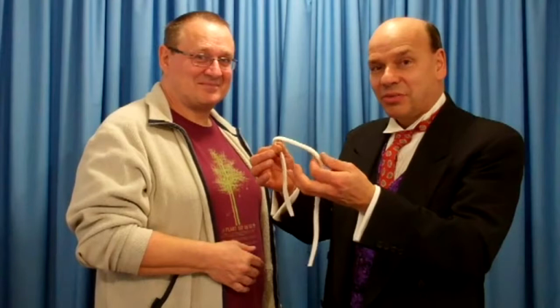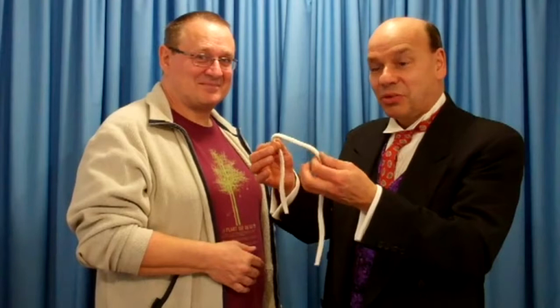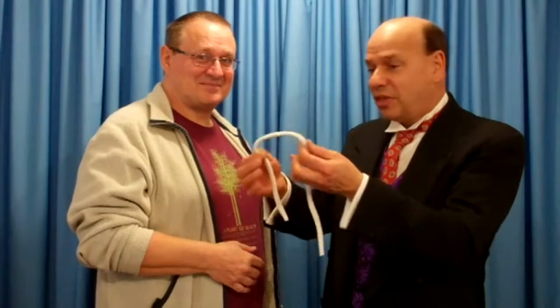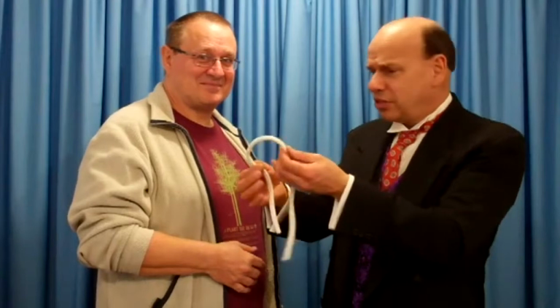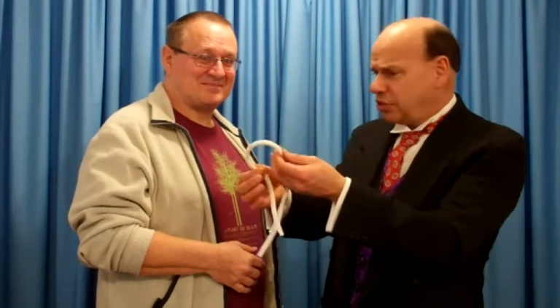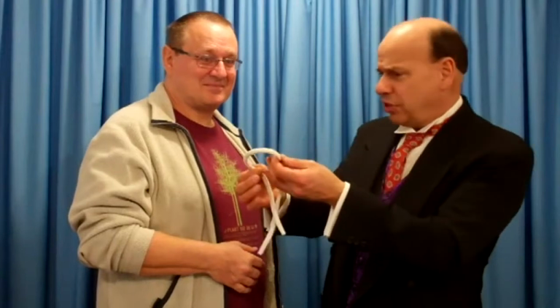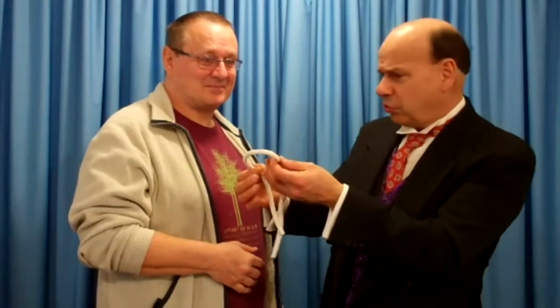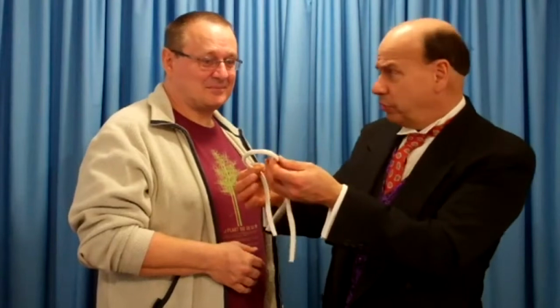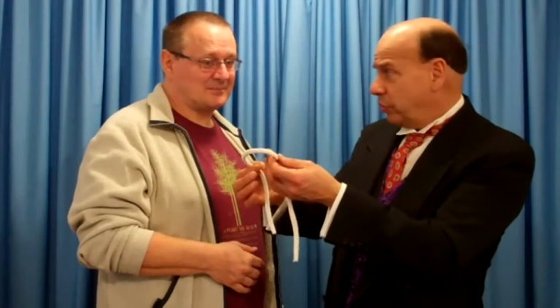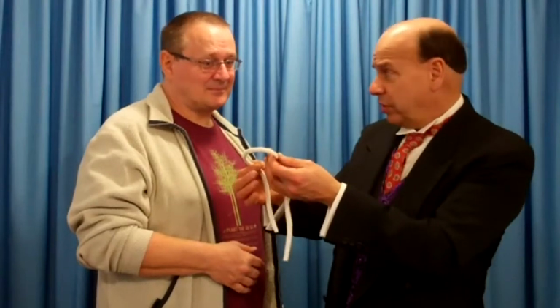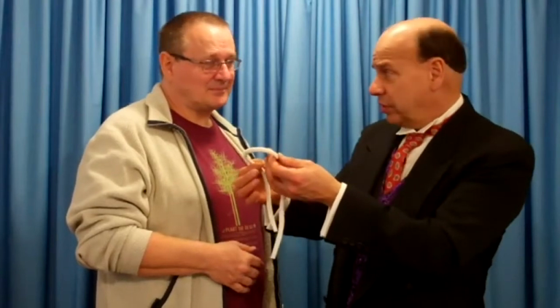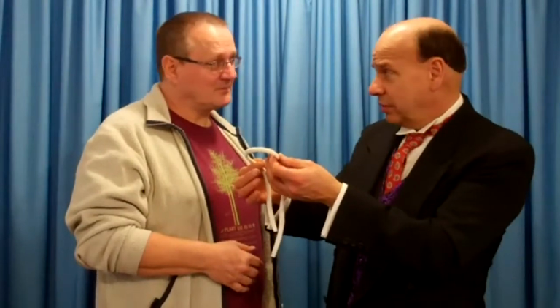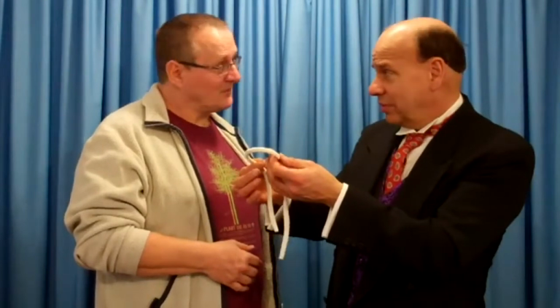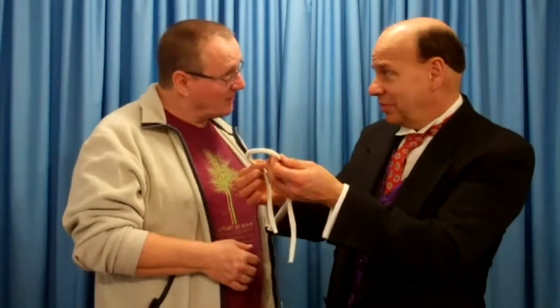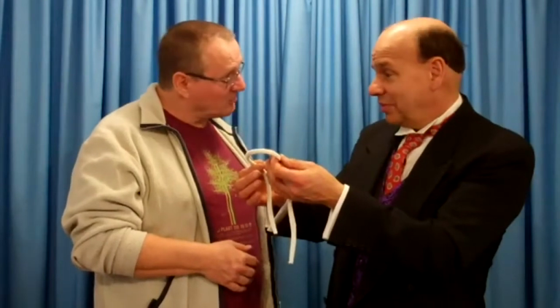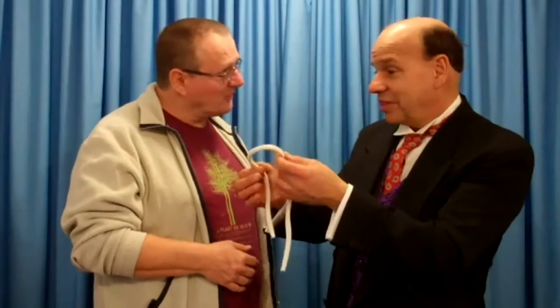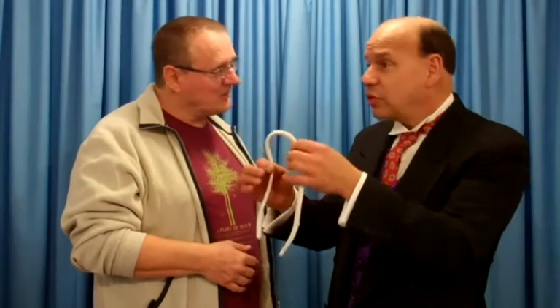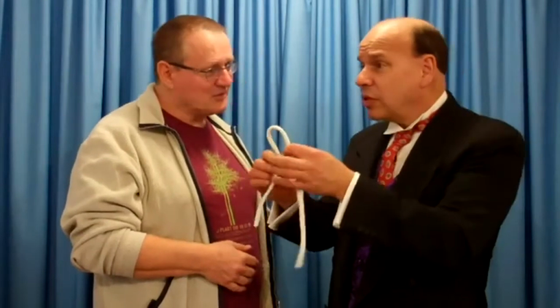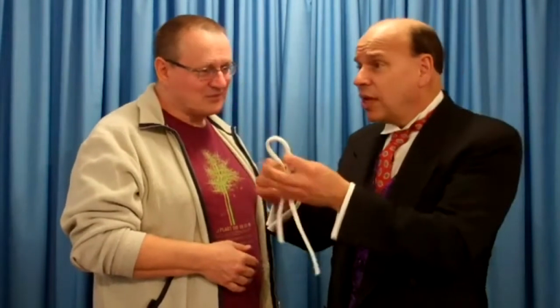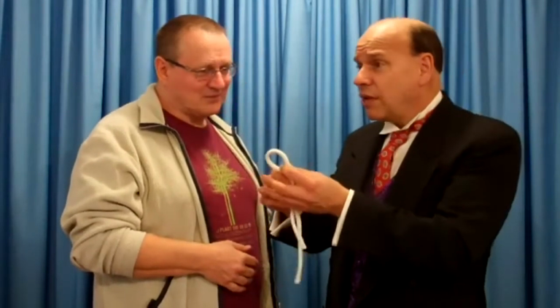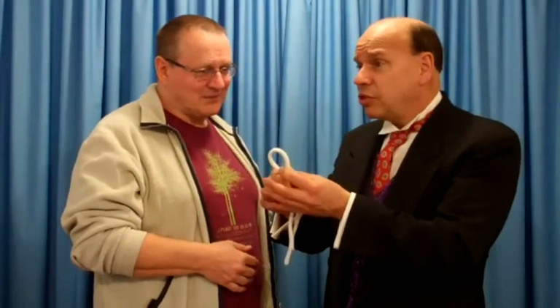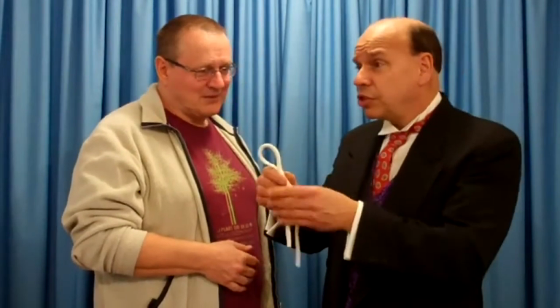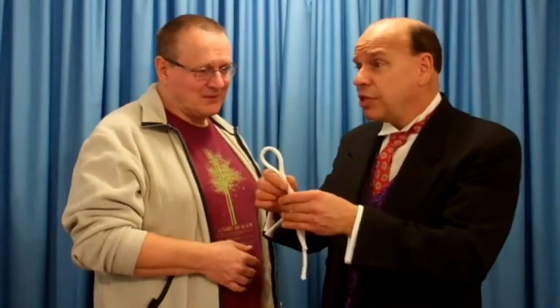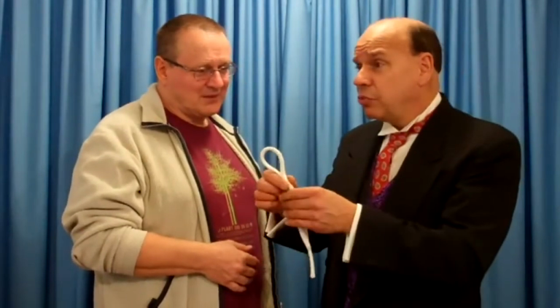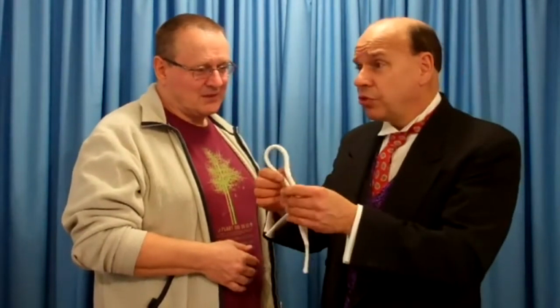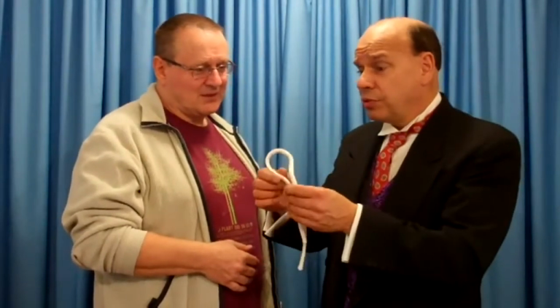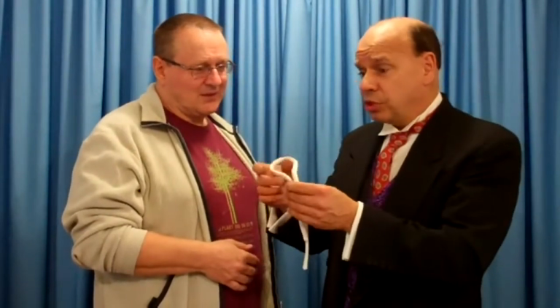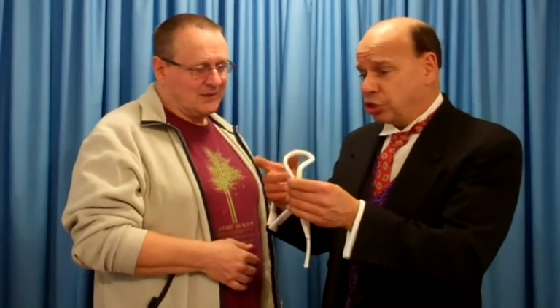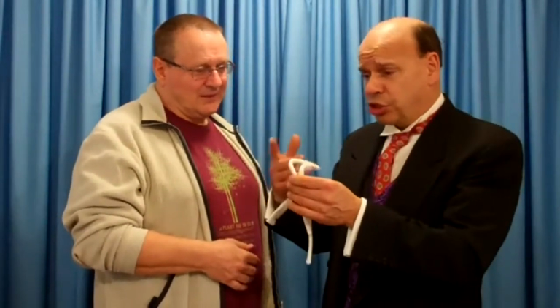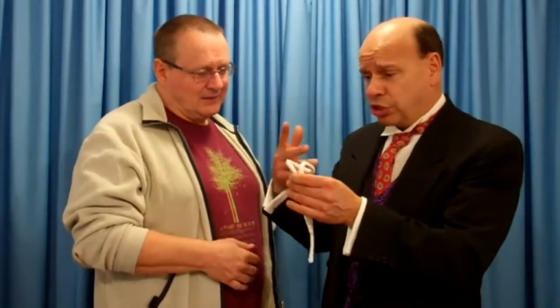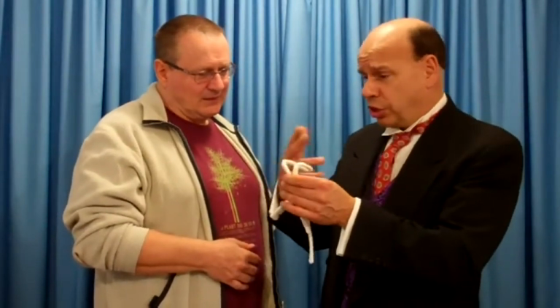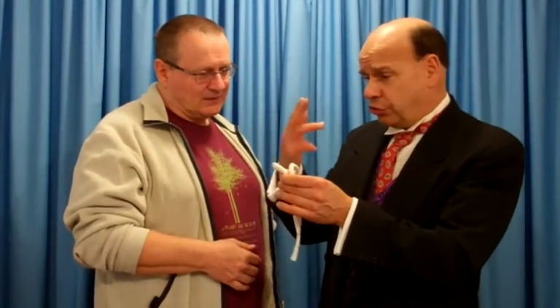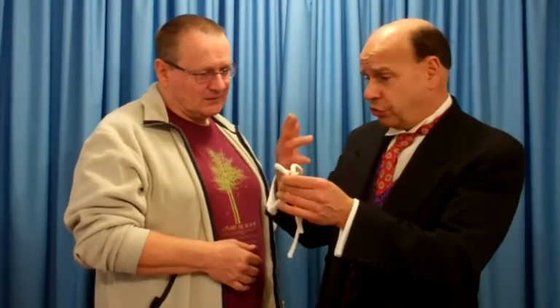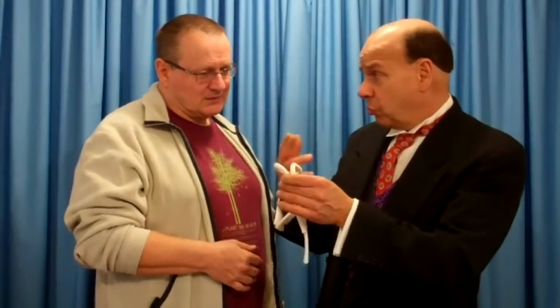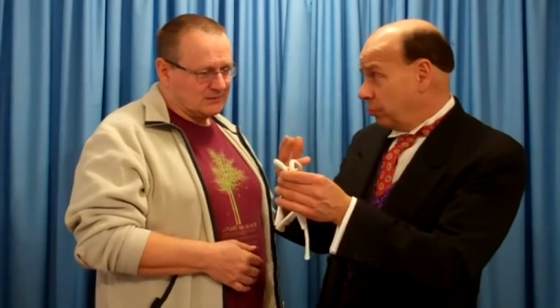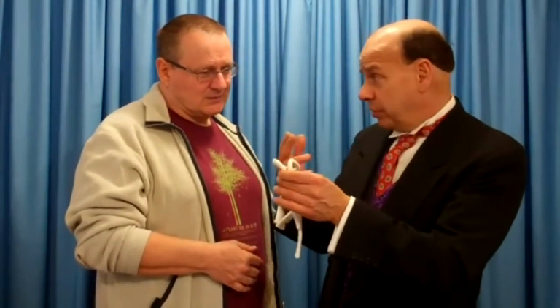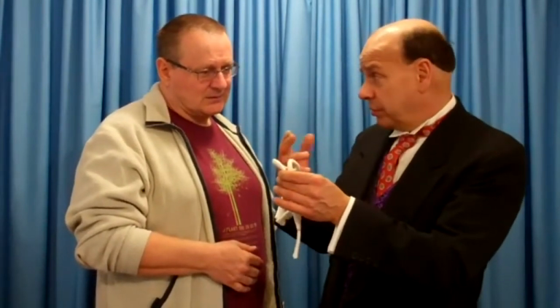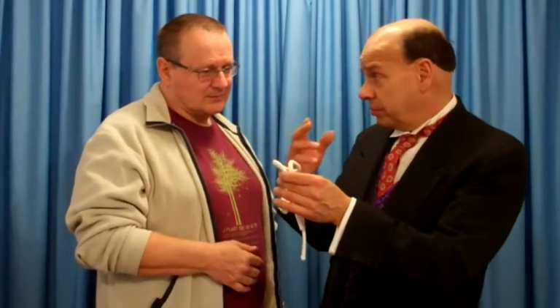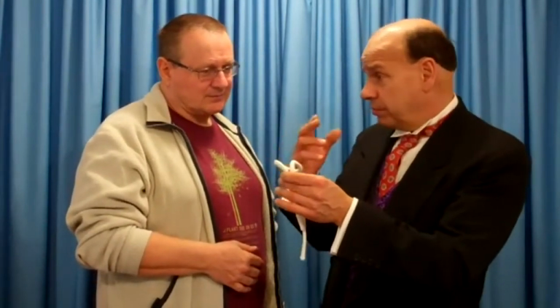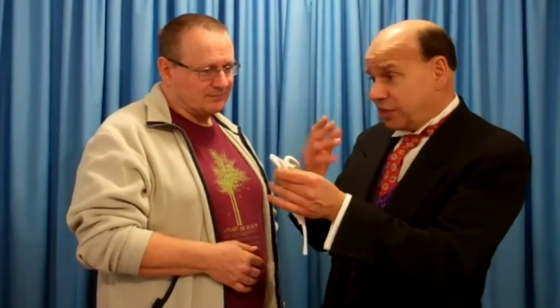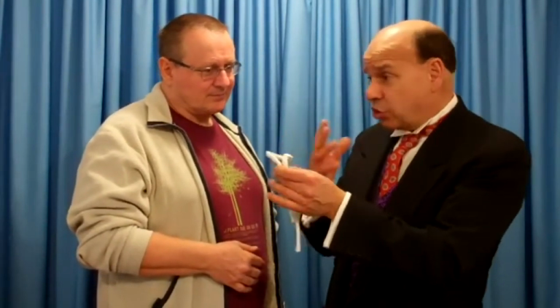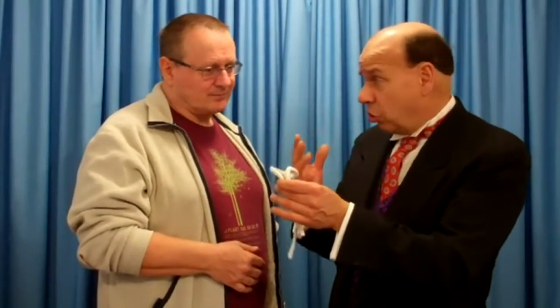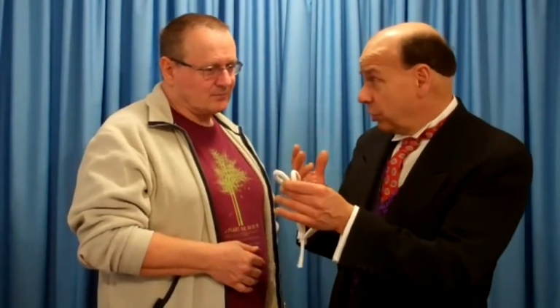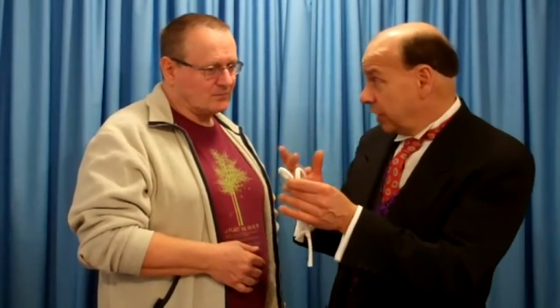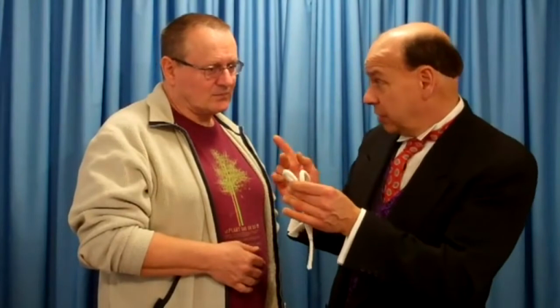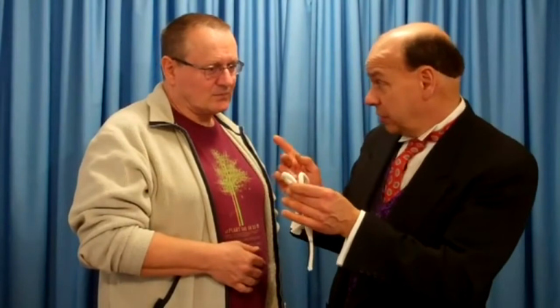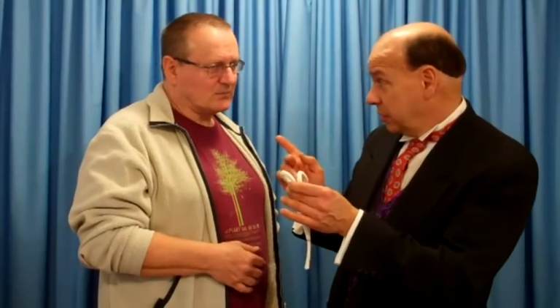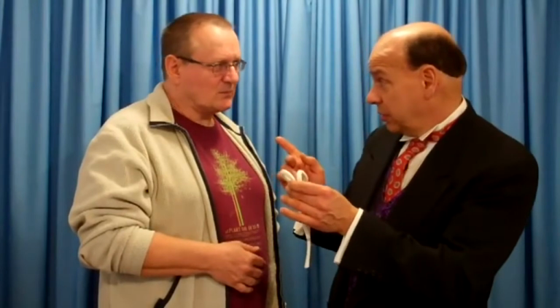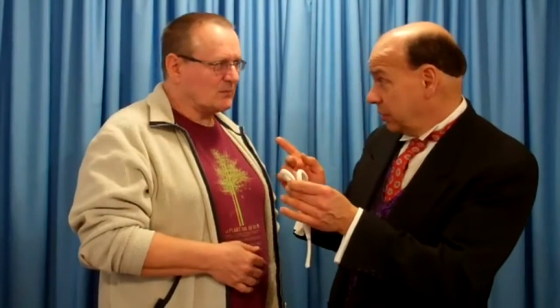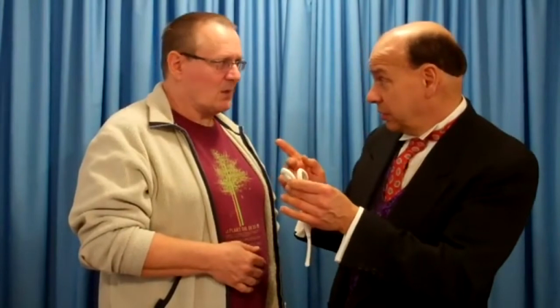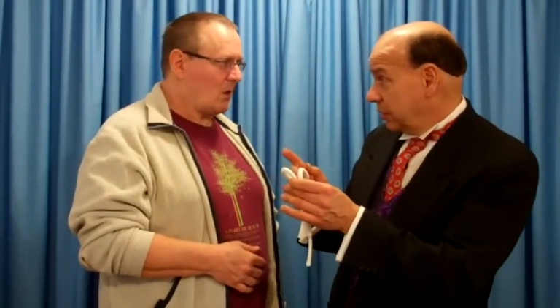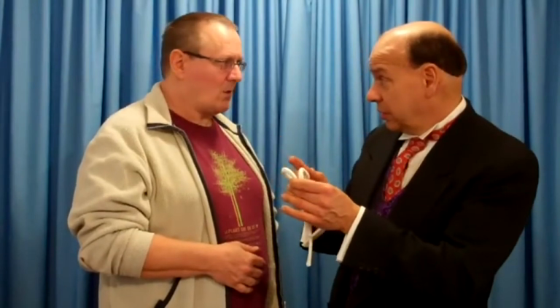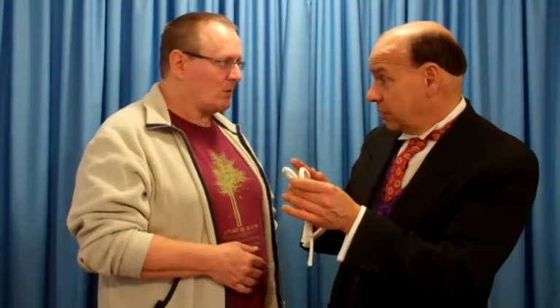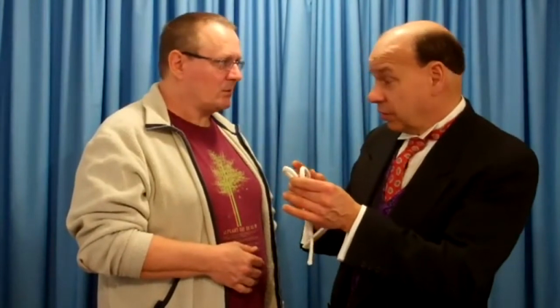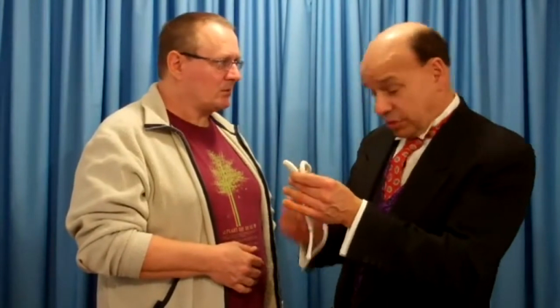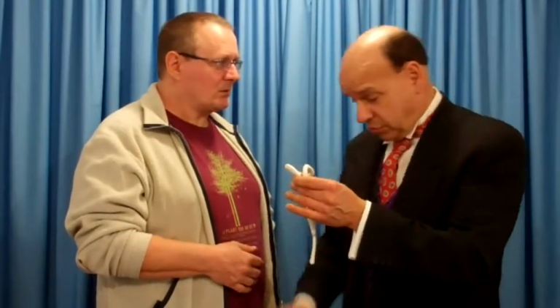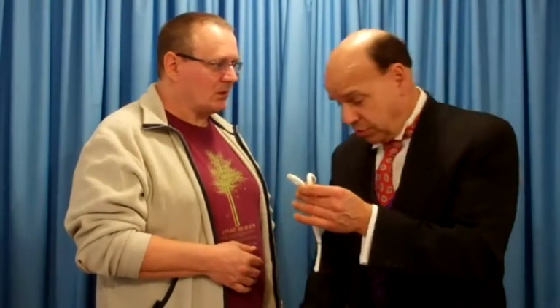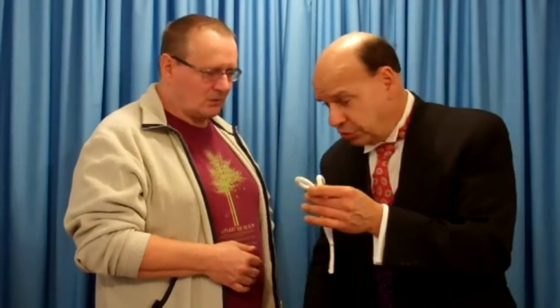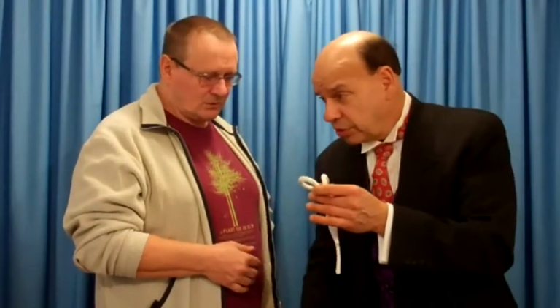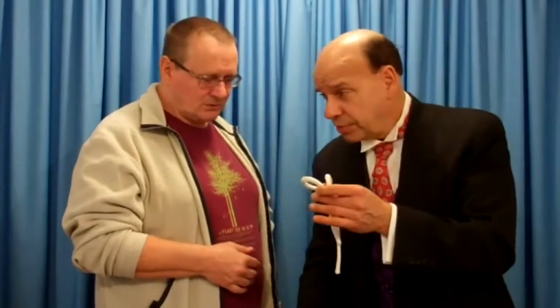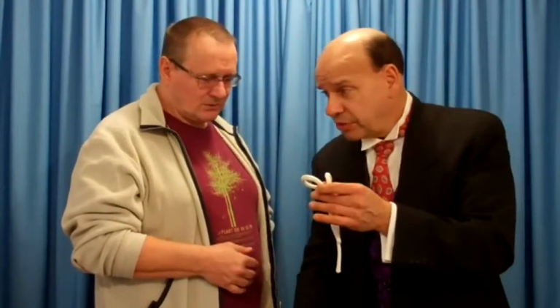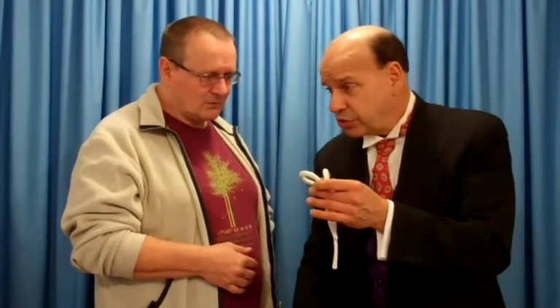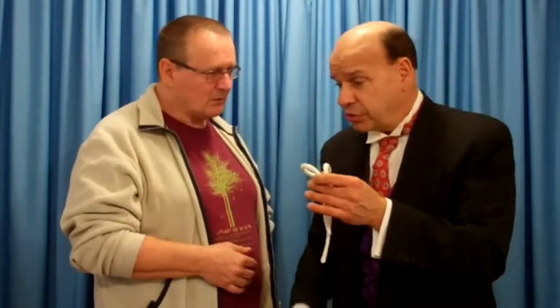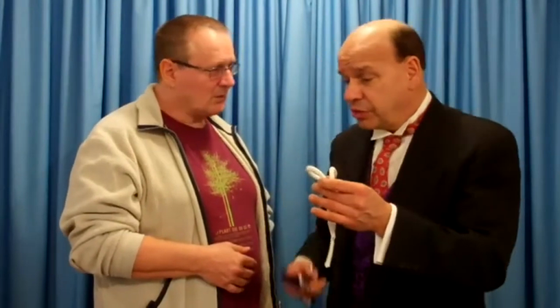Would you like to see a rope trick? Yes, please. Have you seen where the magician cuts the rope and makes it whole again? No. Oh yeah, well you're about to.